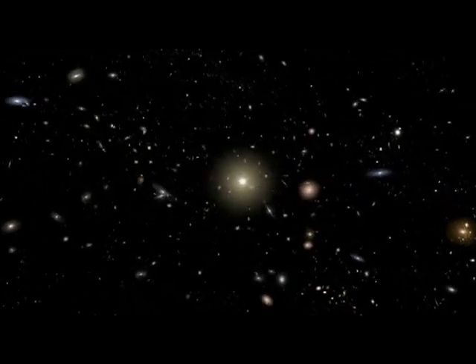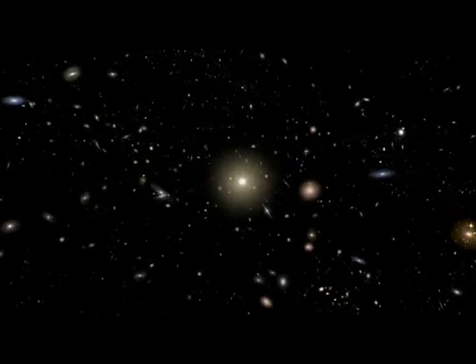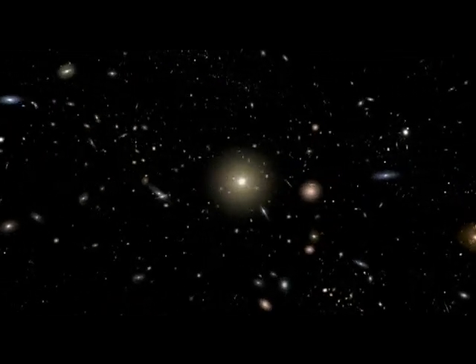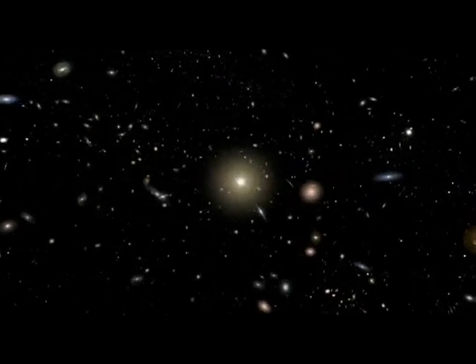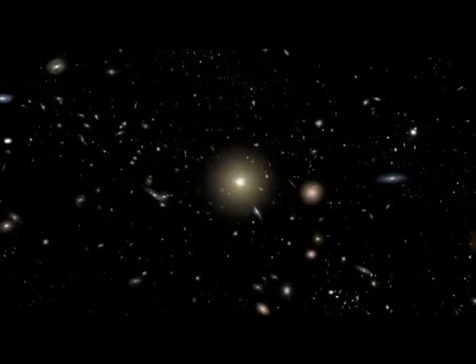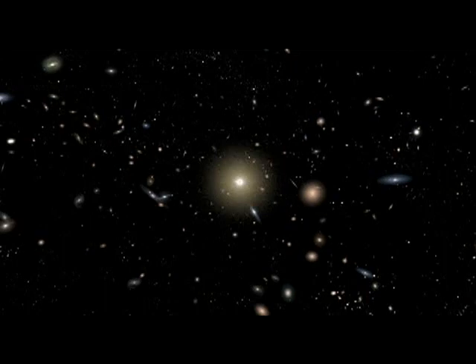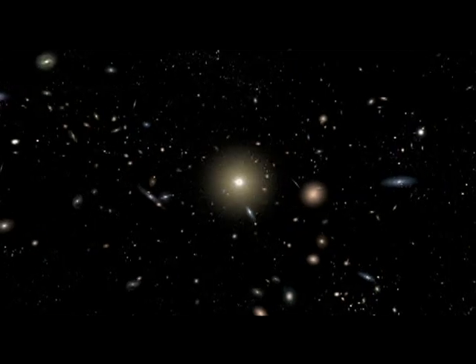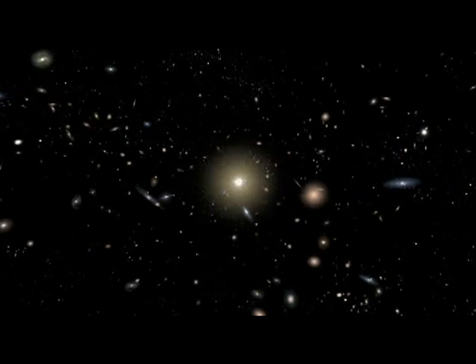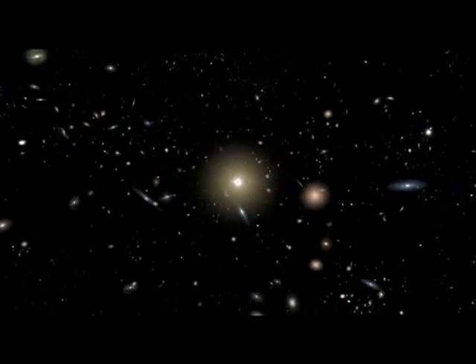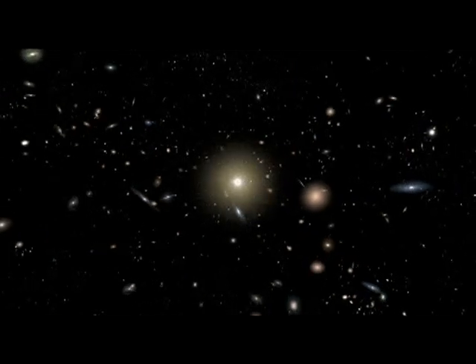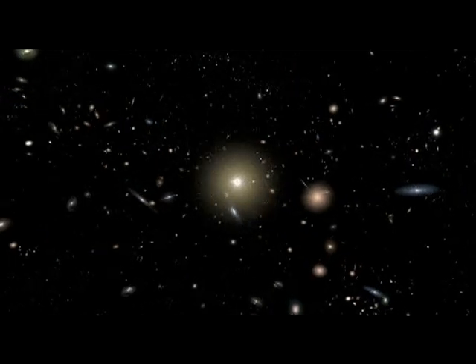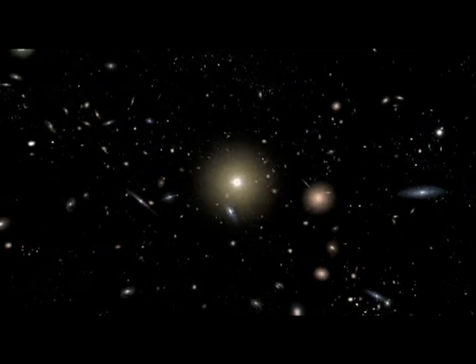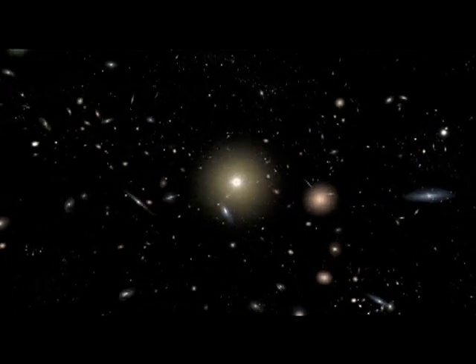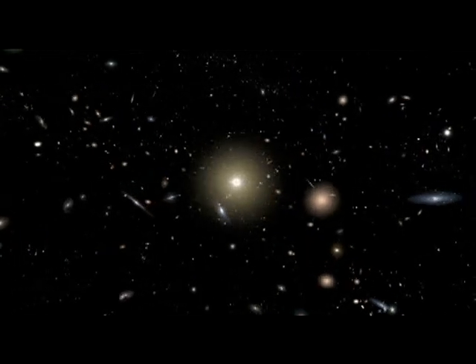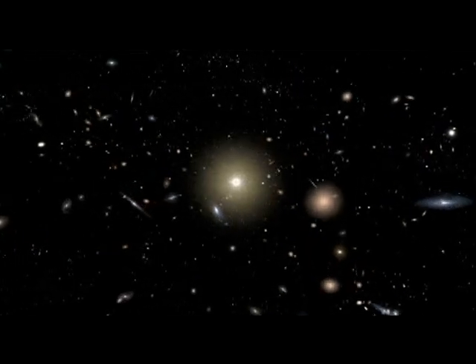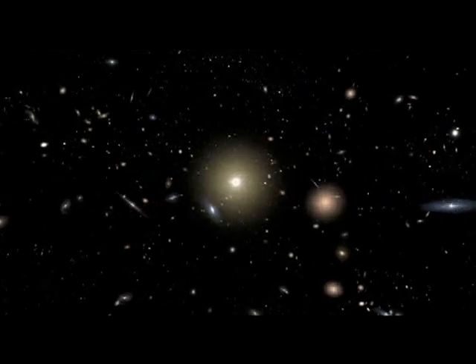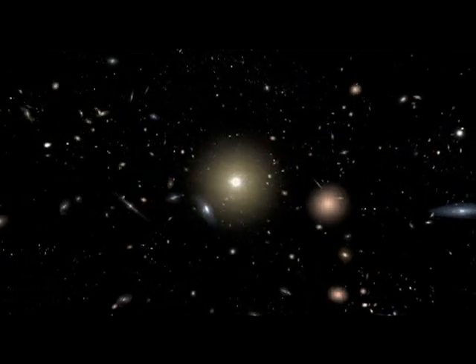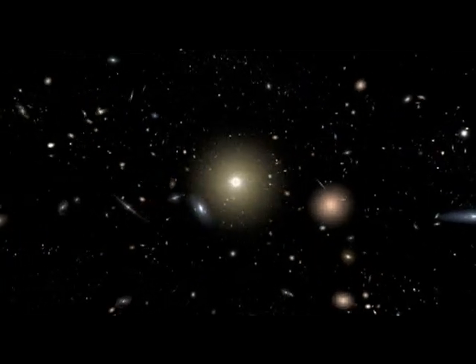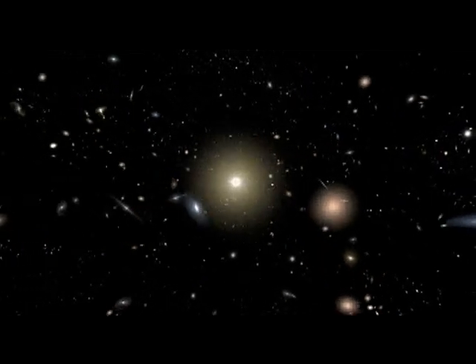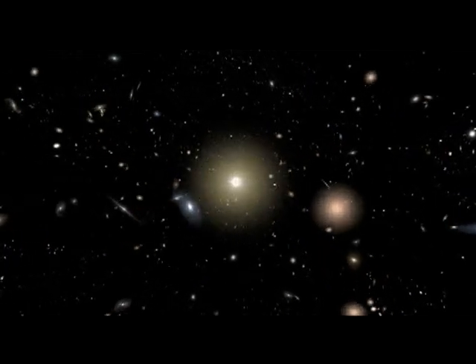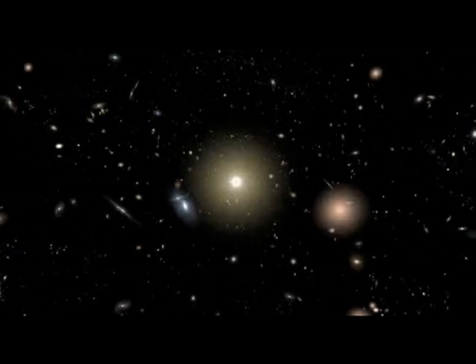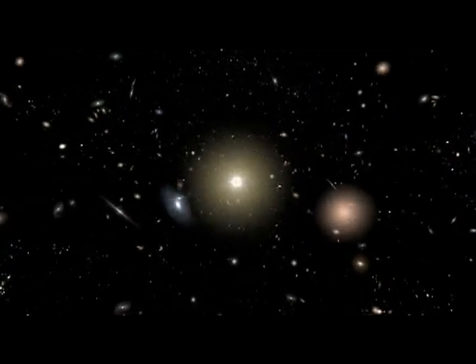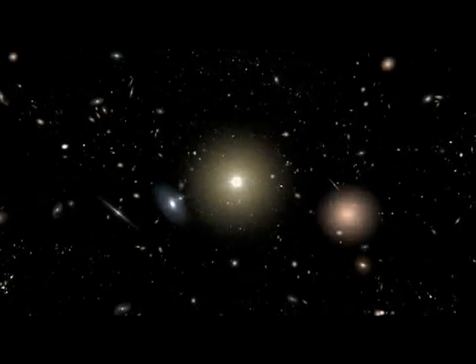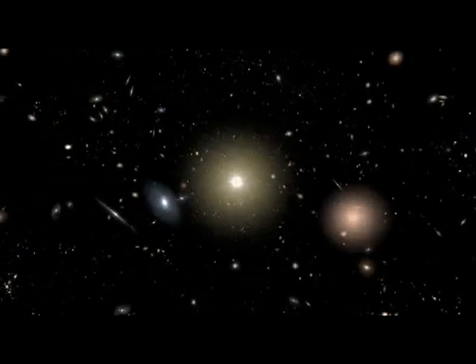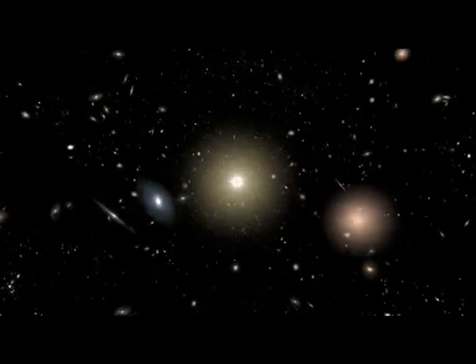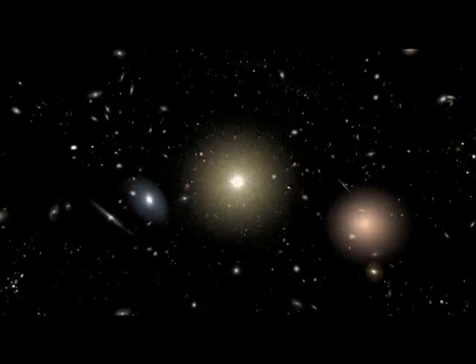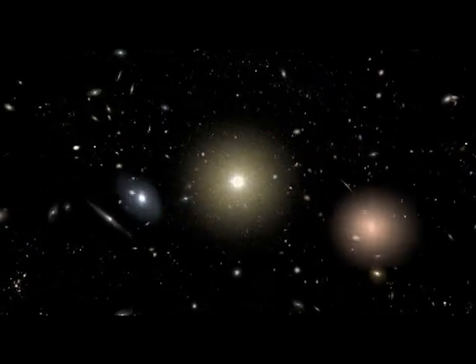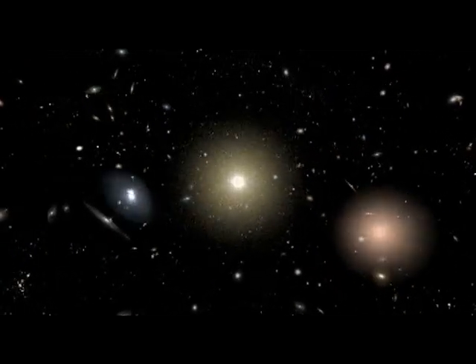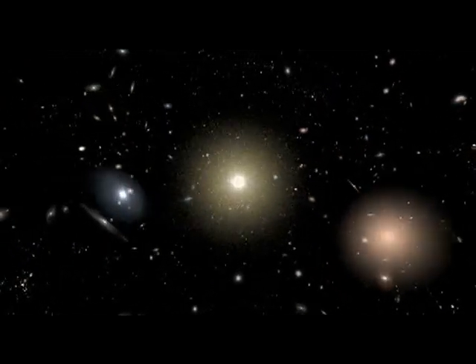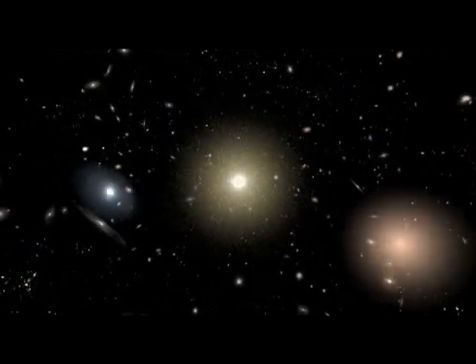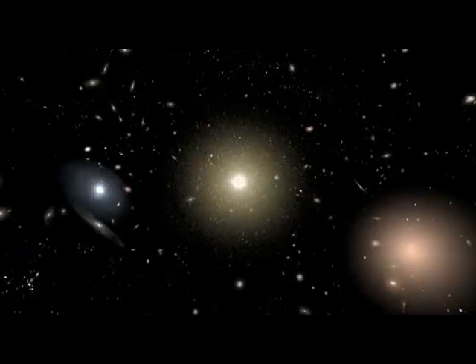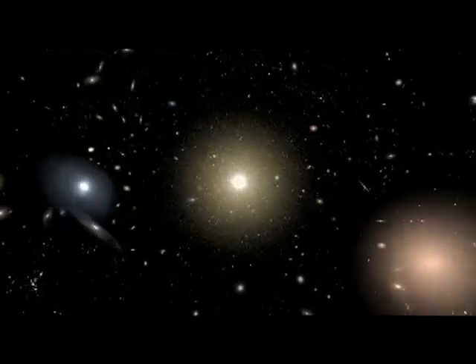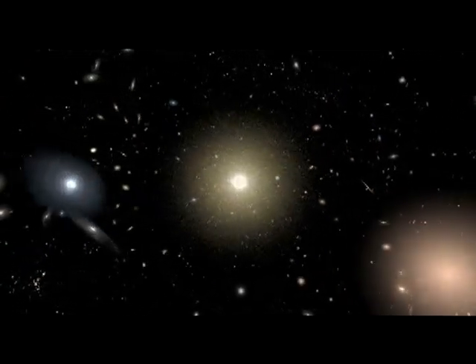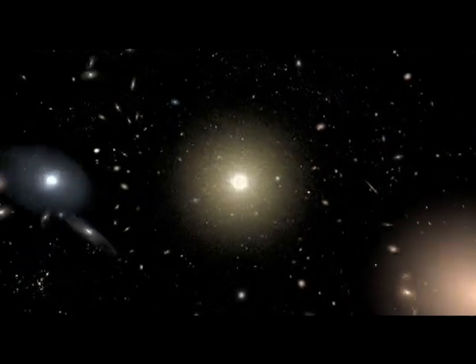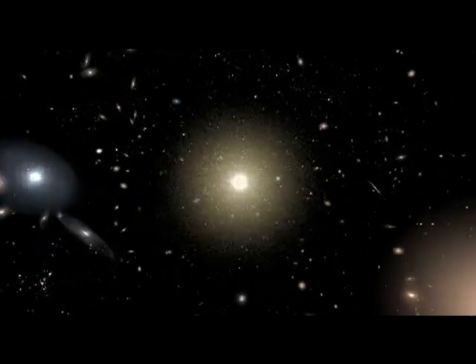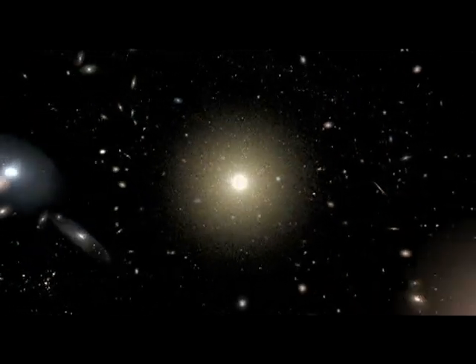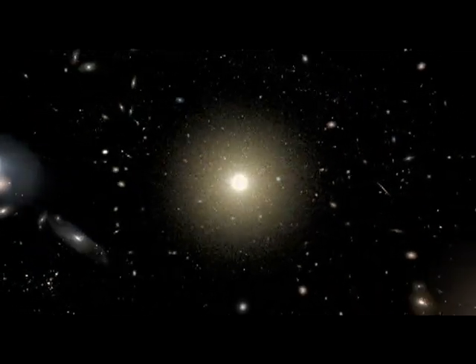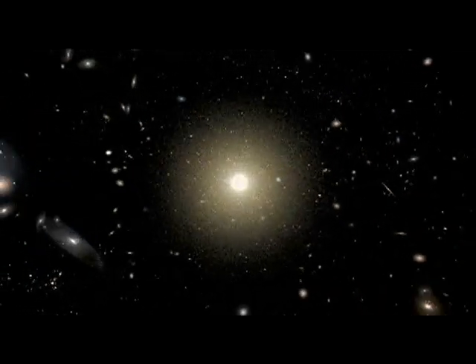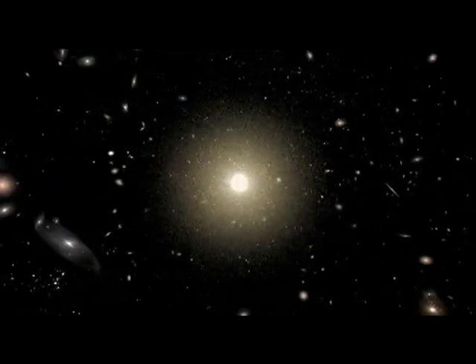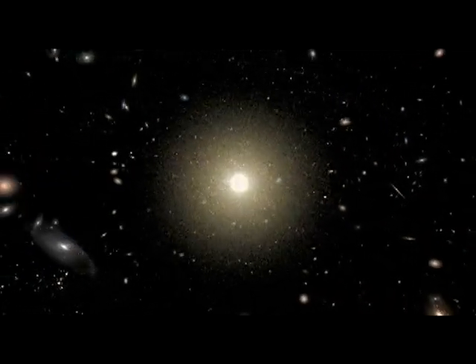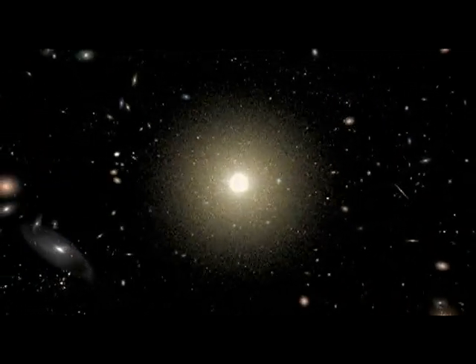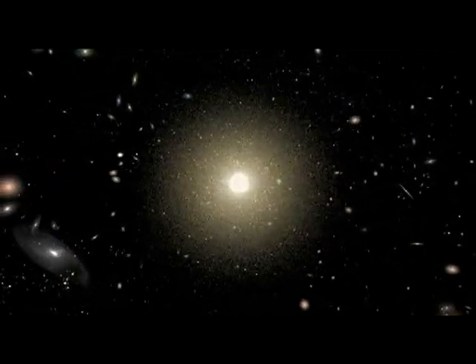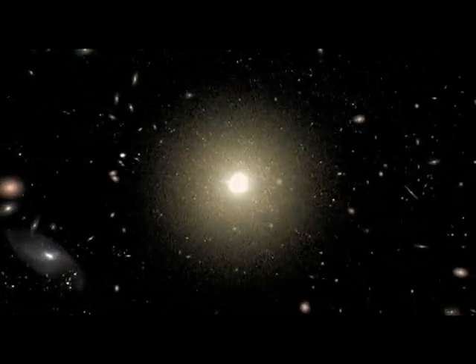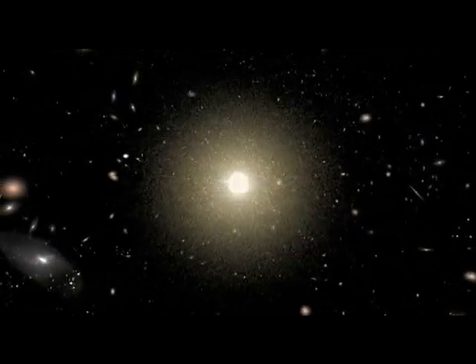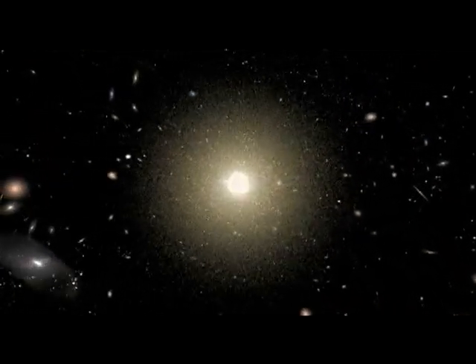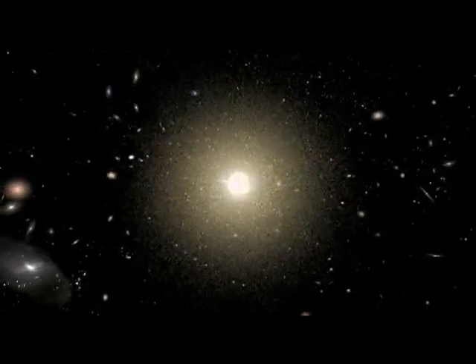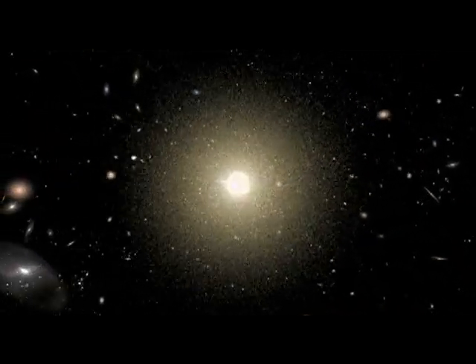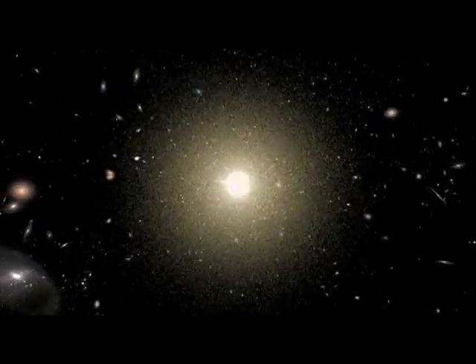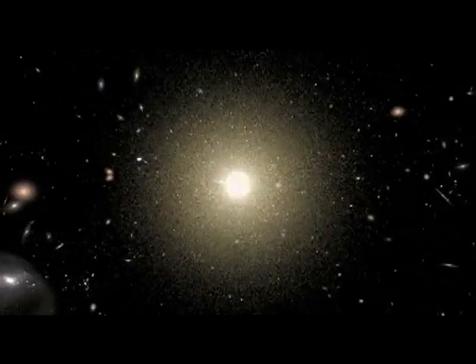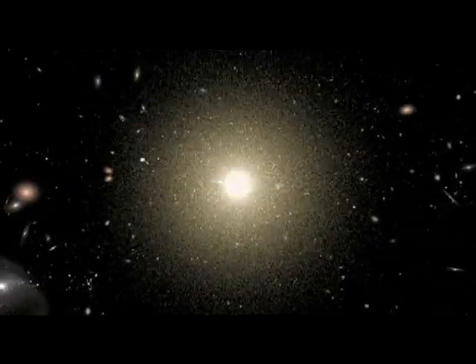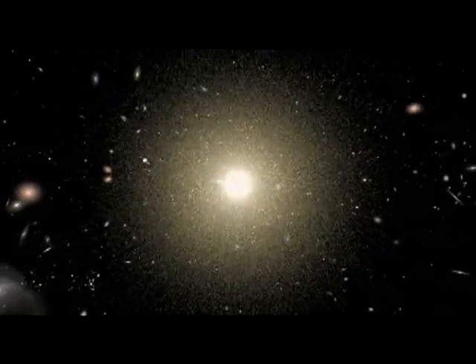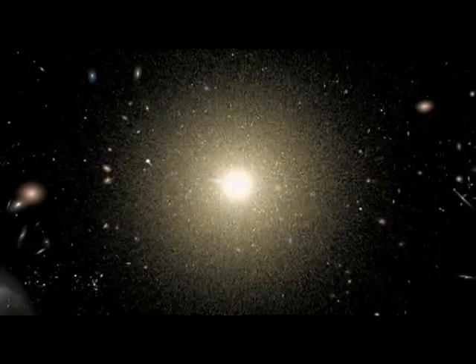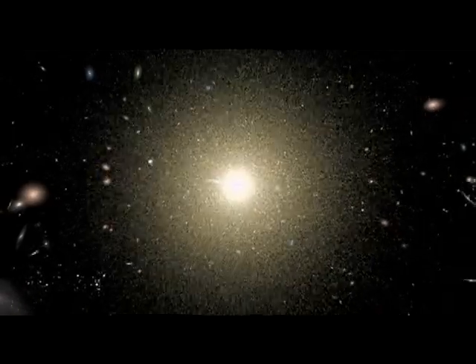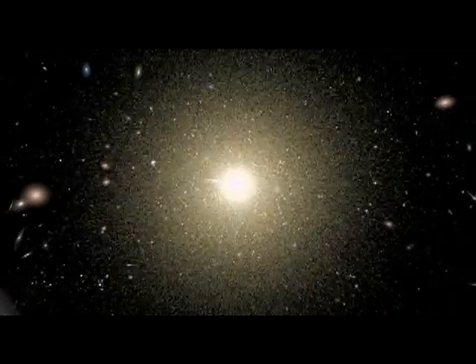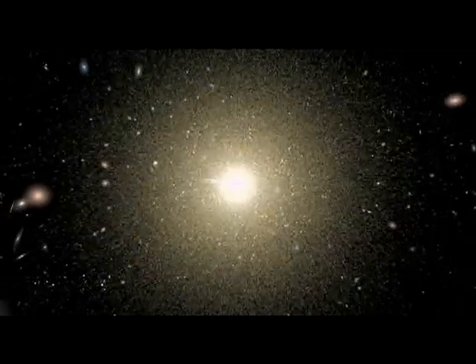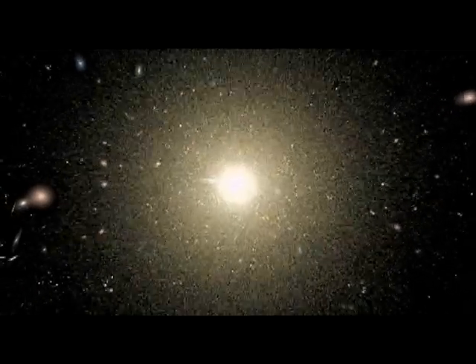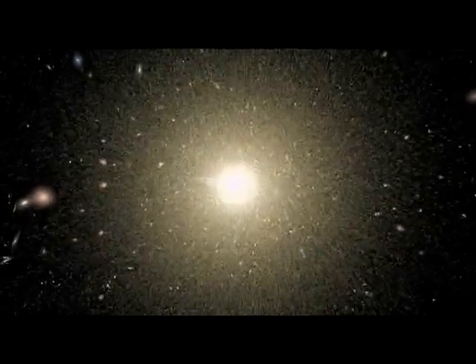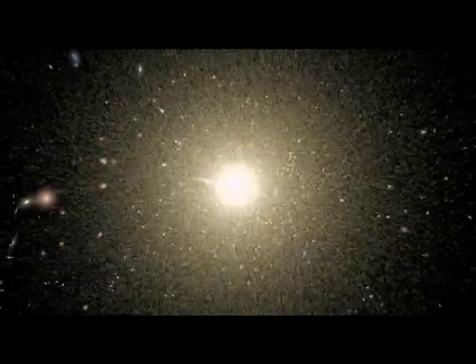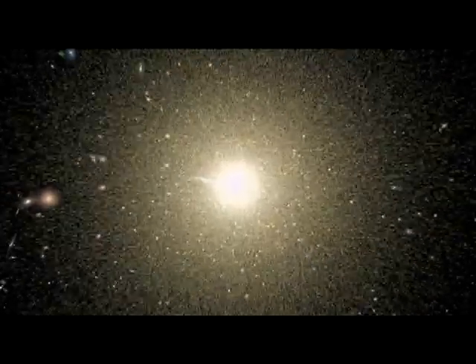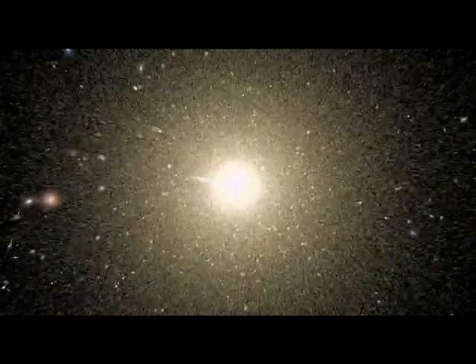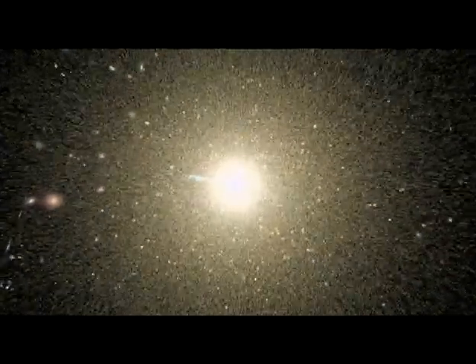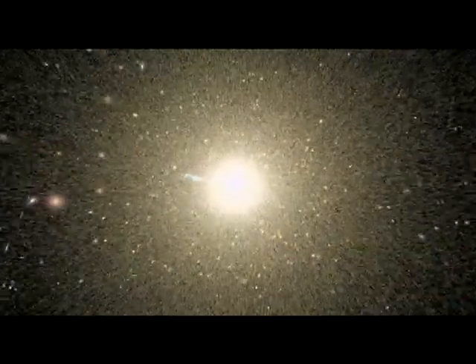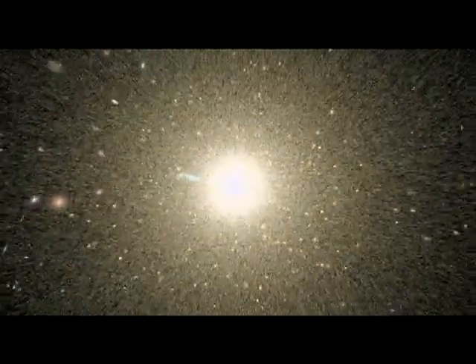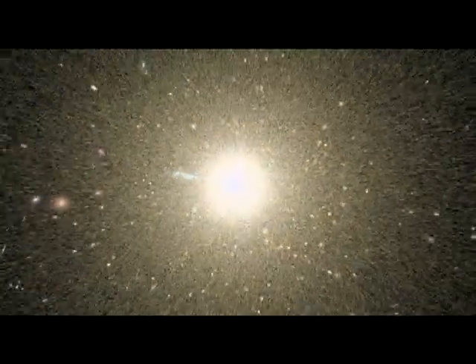Our journey ends as we fall into Messier 87, the giant elliptical galaxy that dominates this cluster.